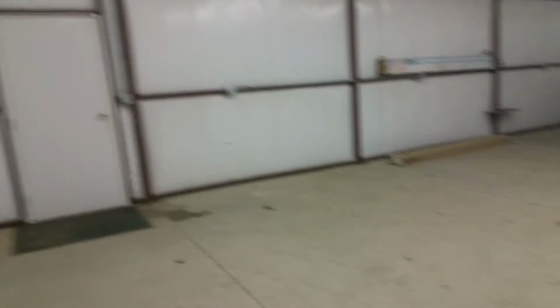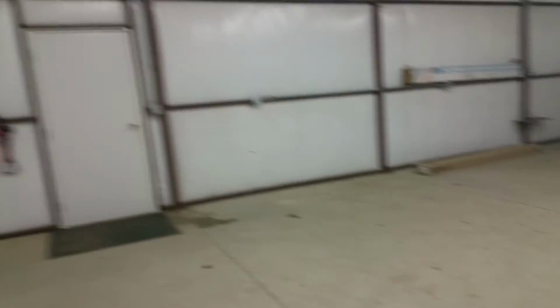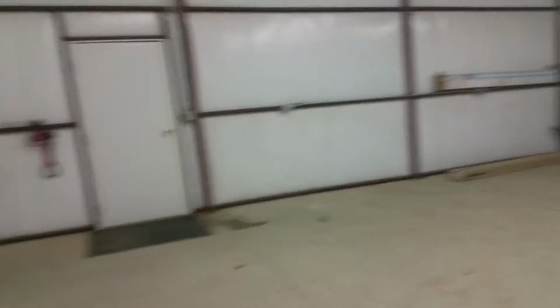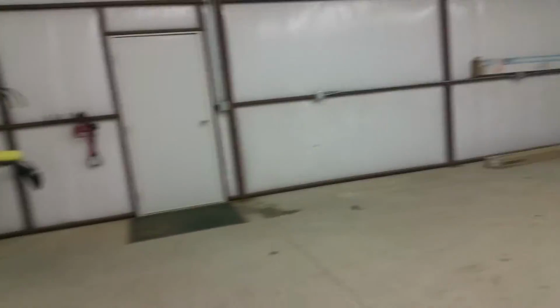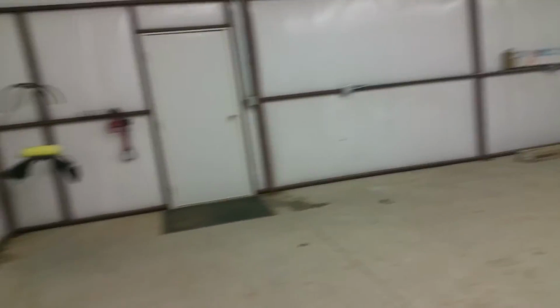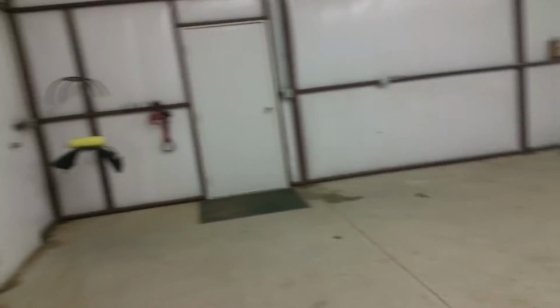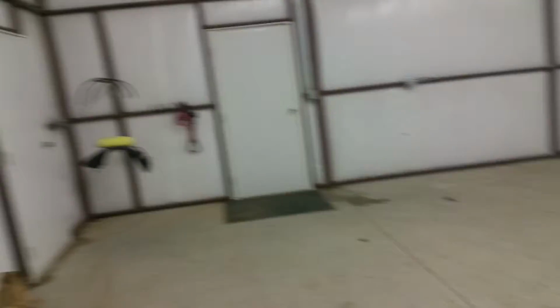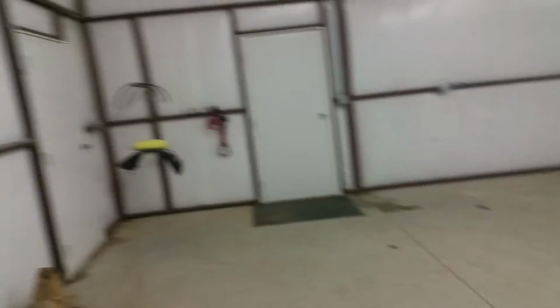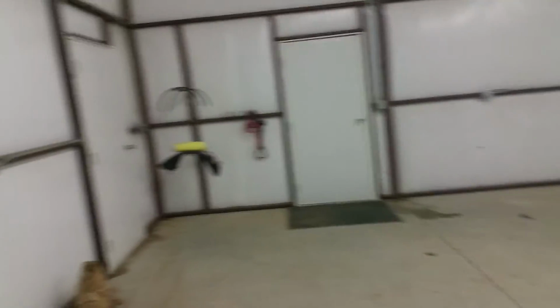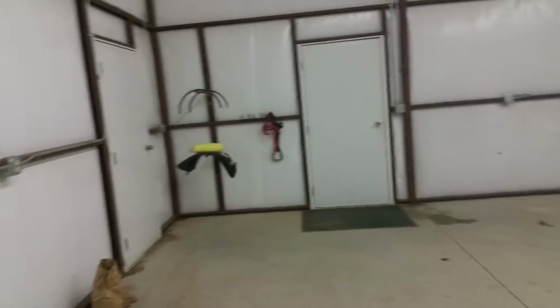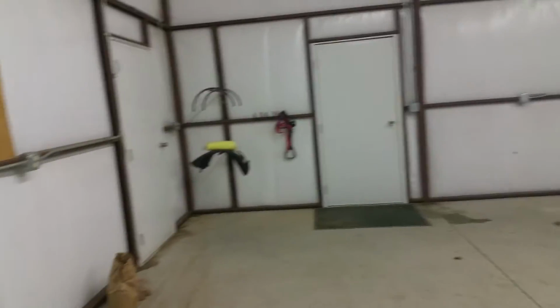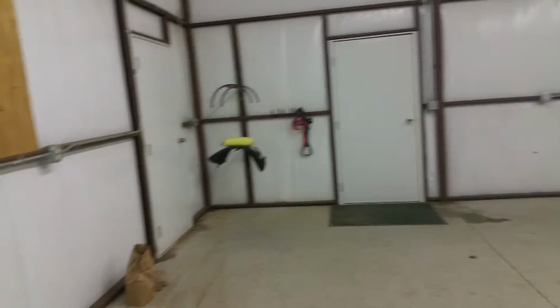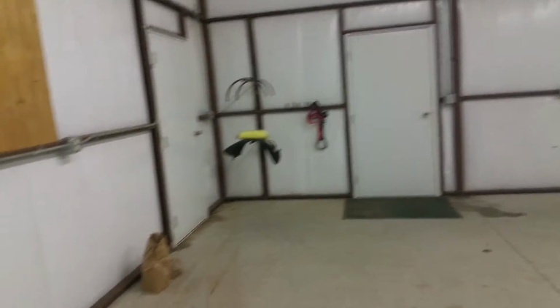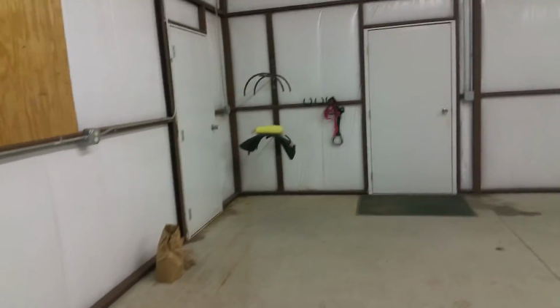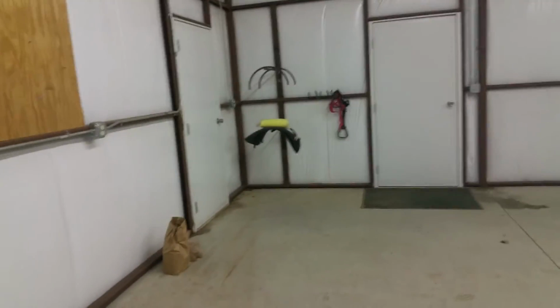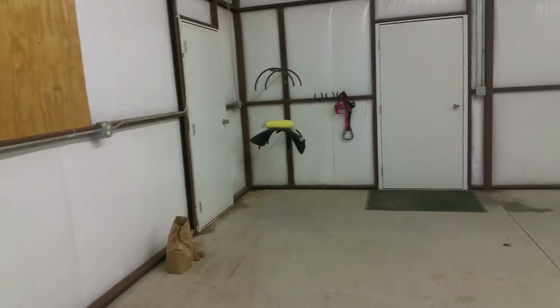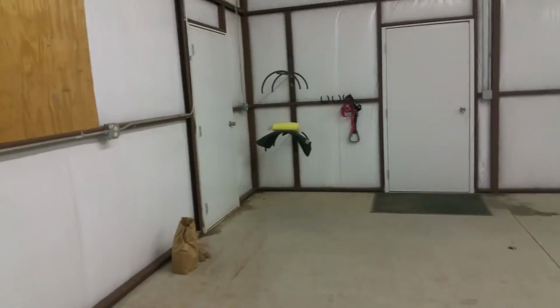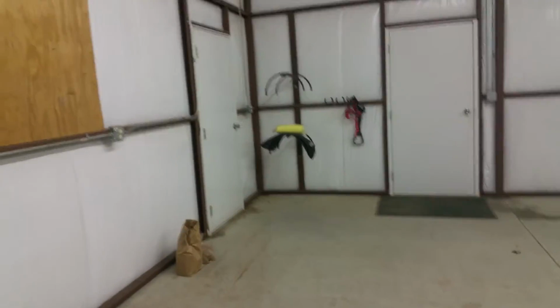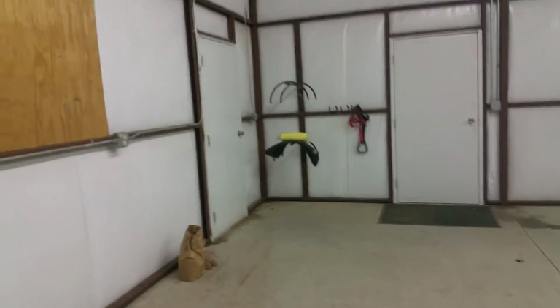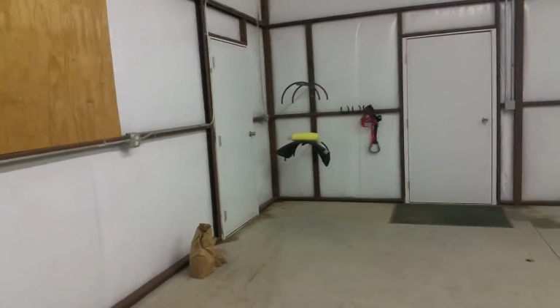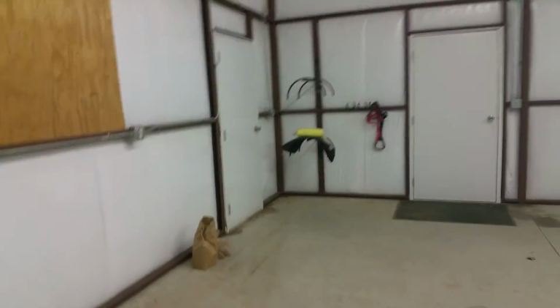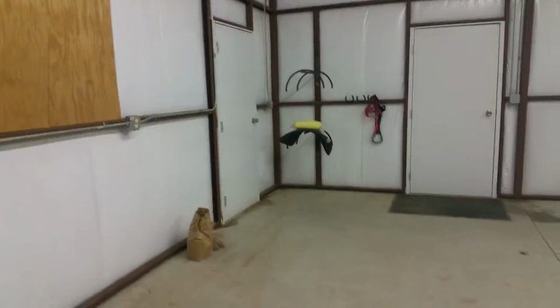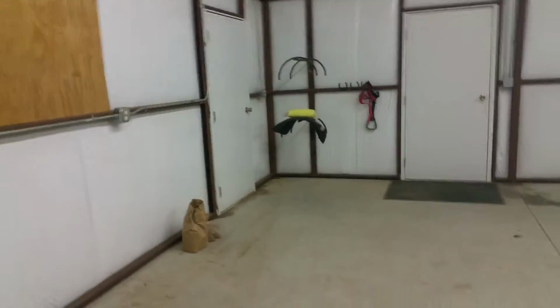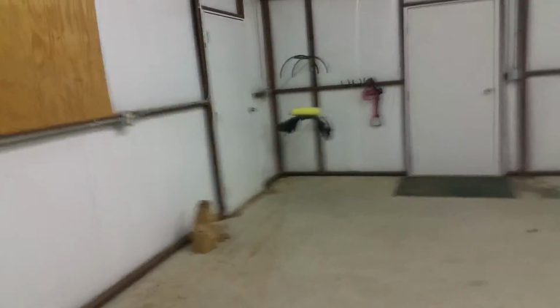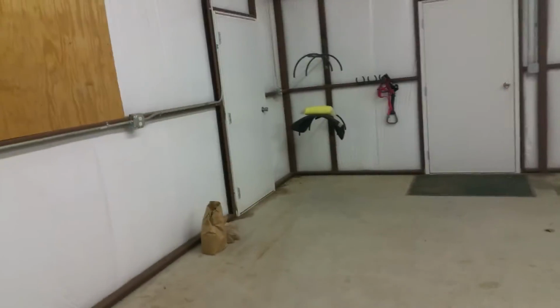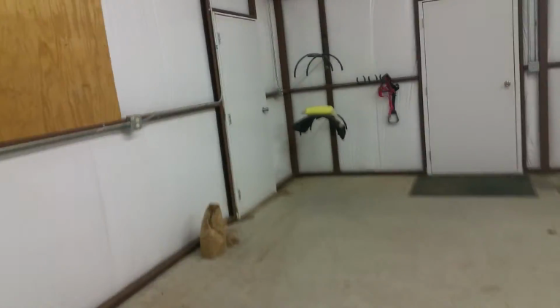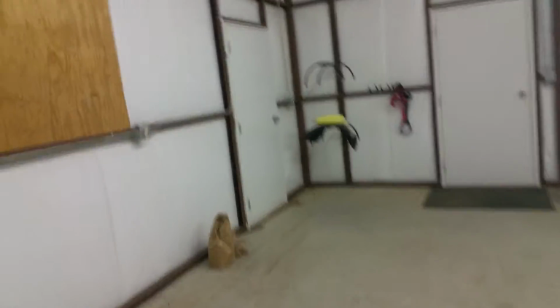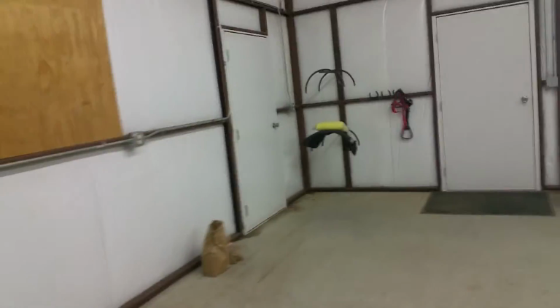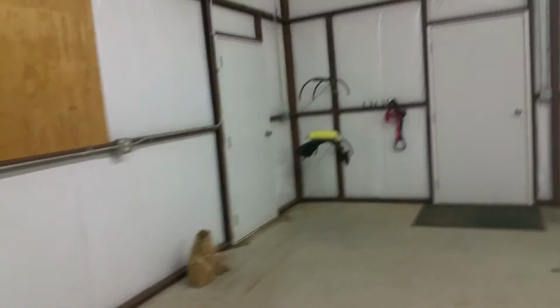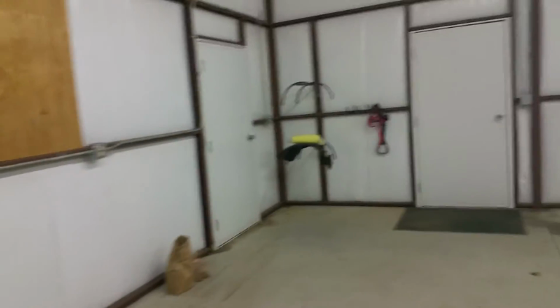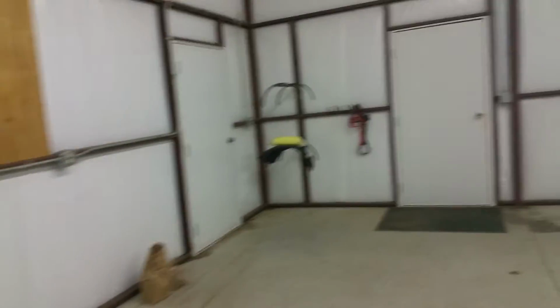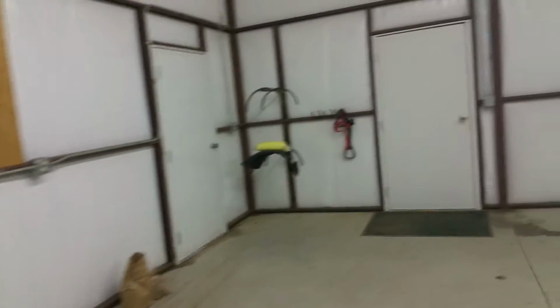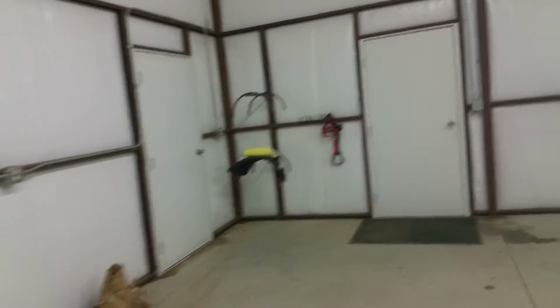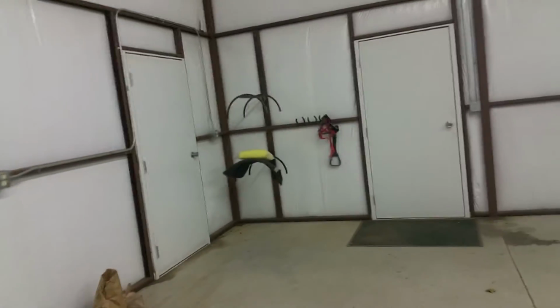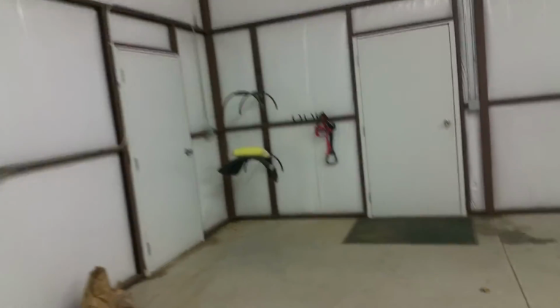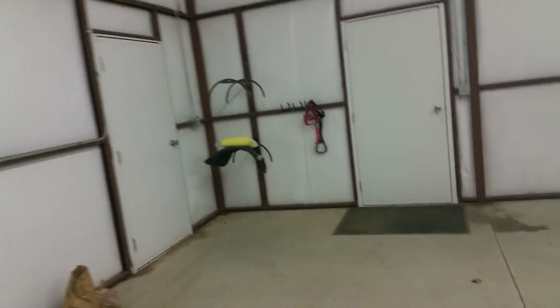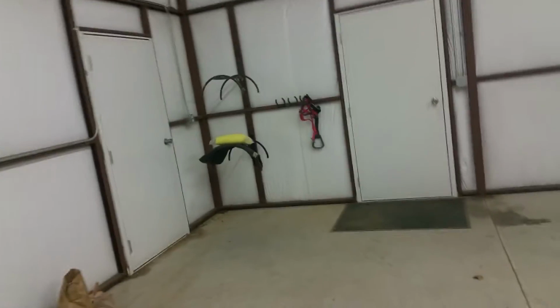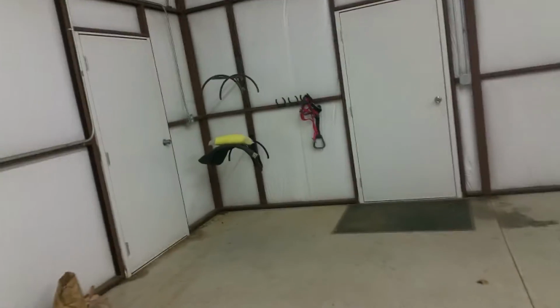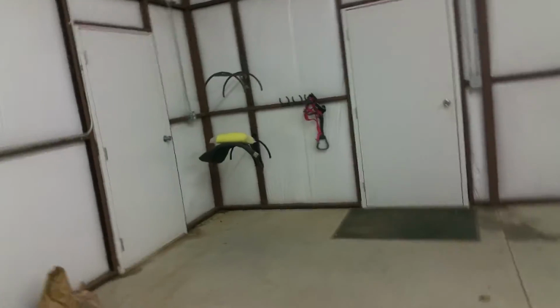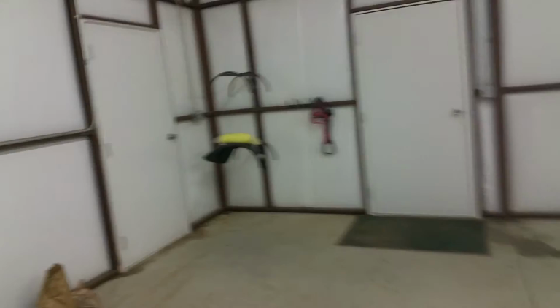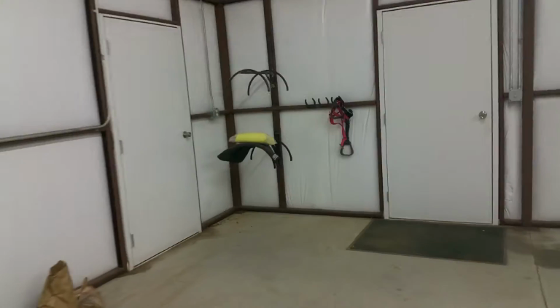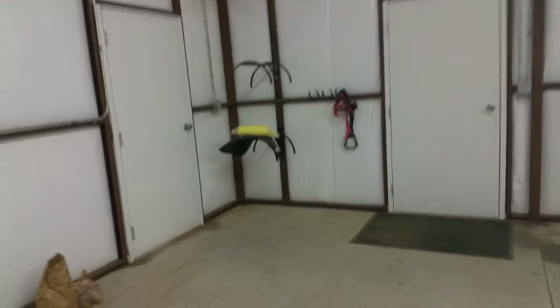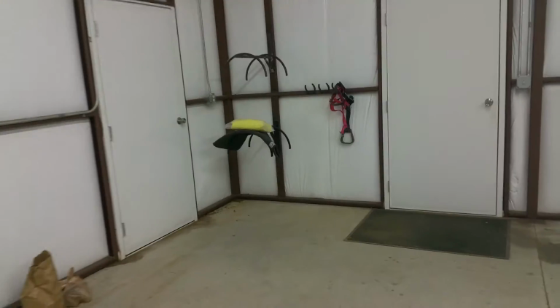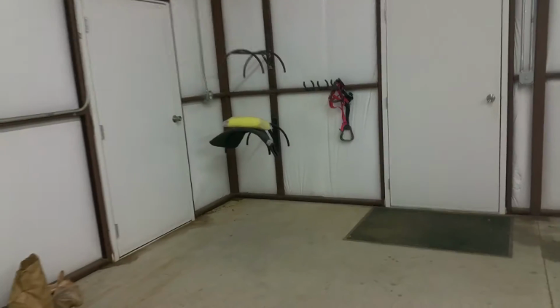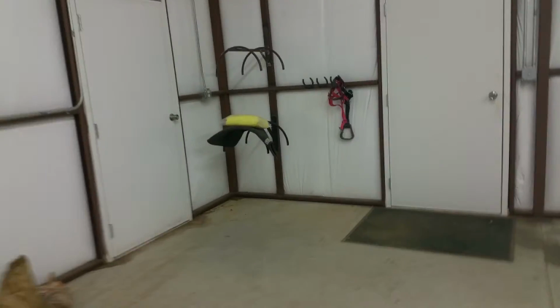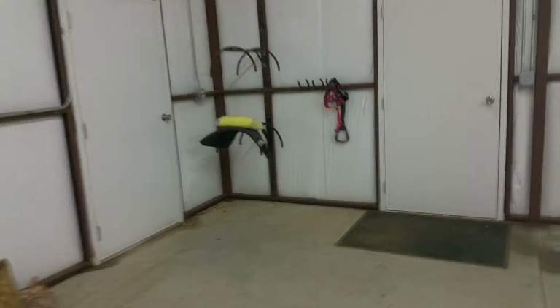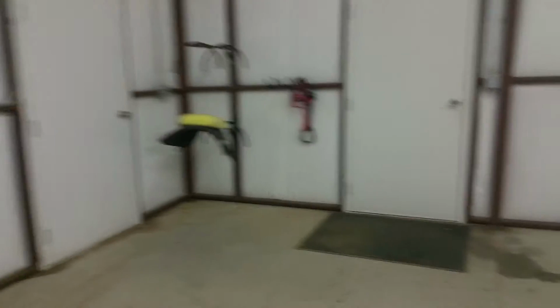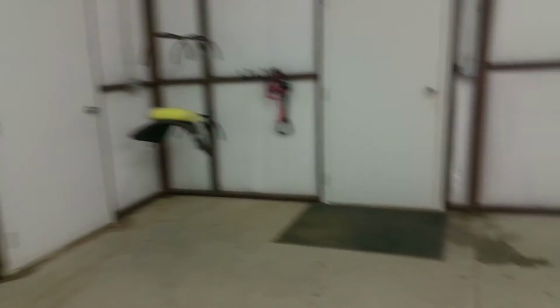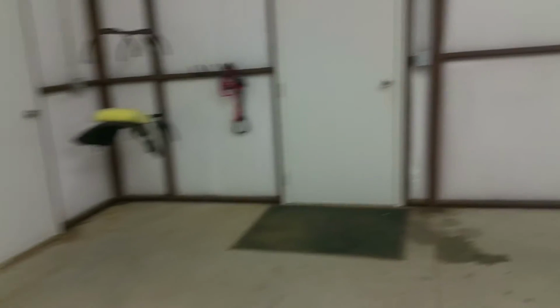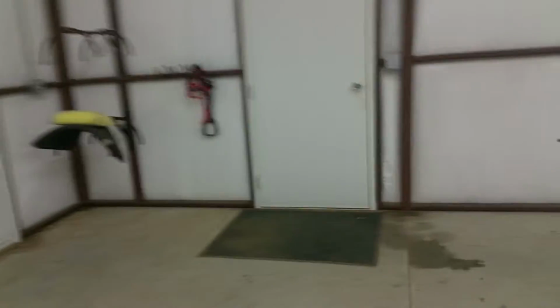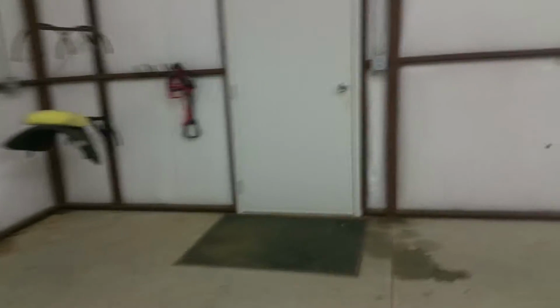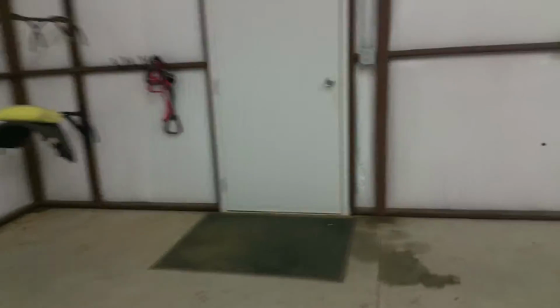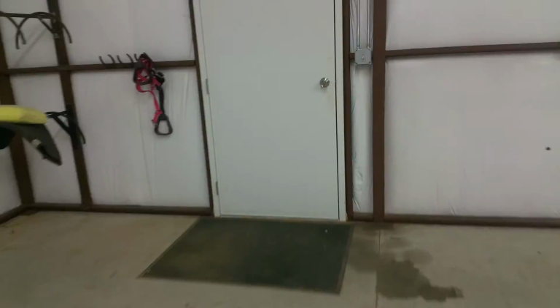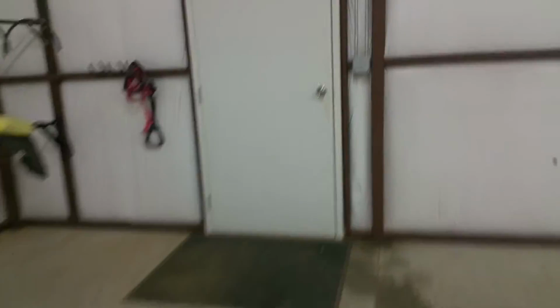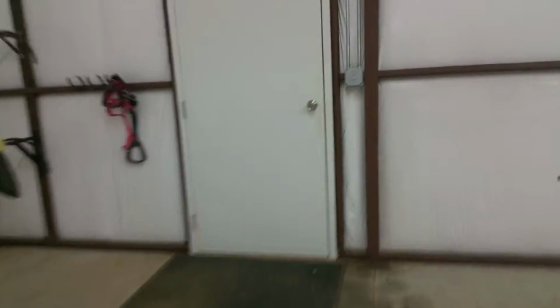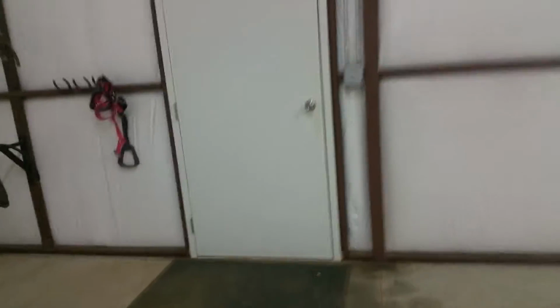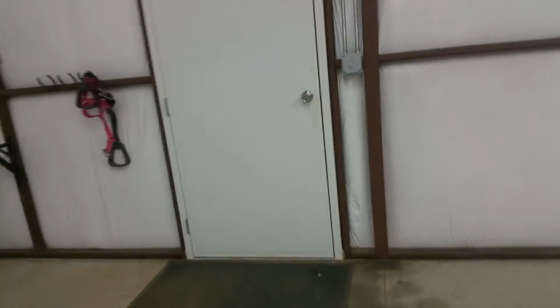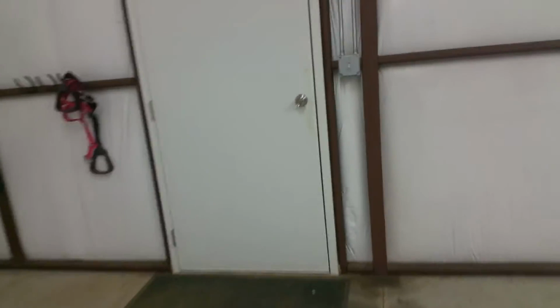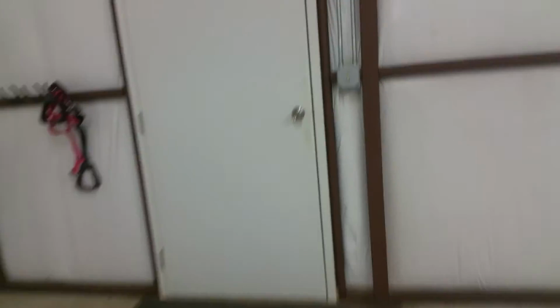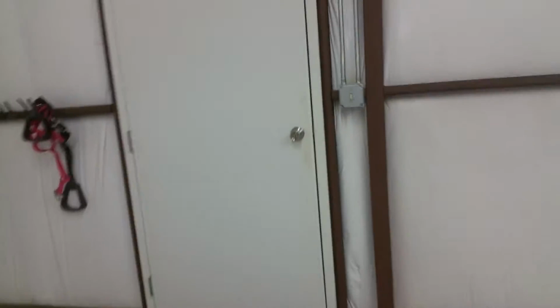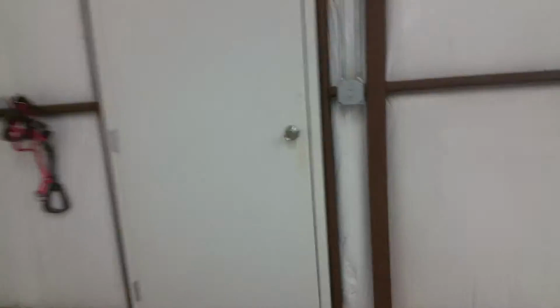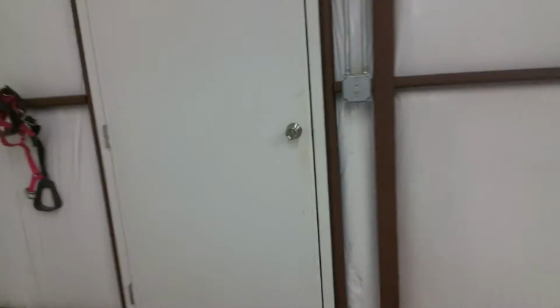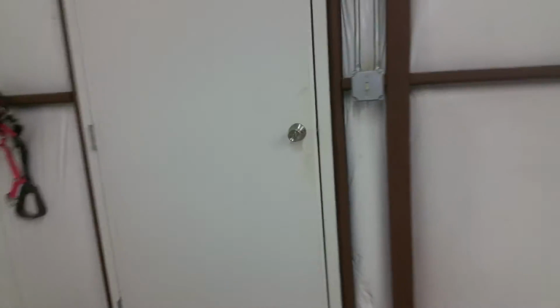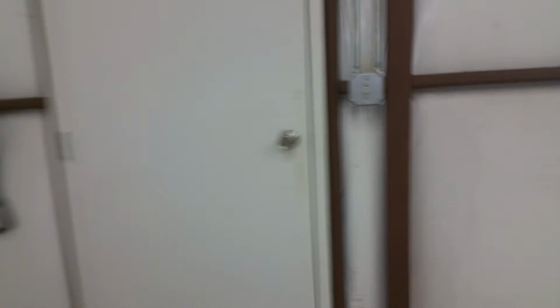So here it is in all its glory. I even have saddle storage — check that out.